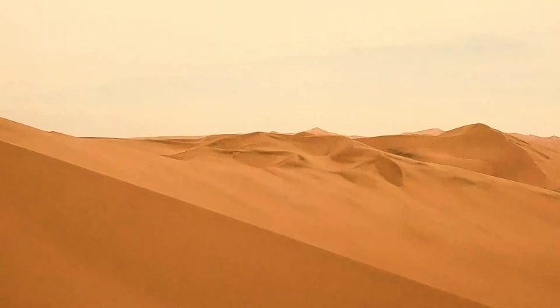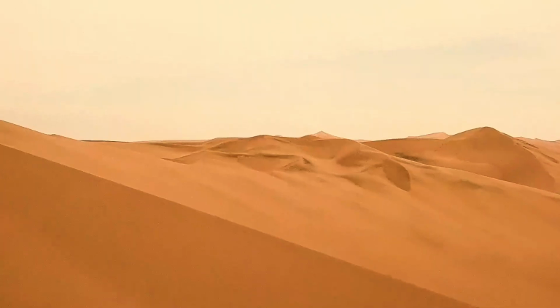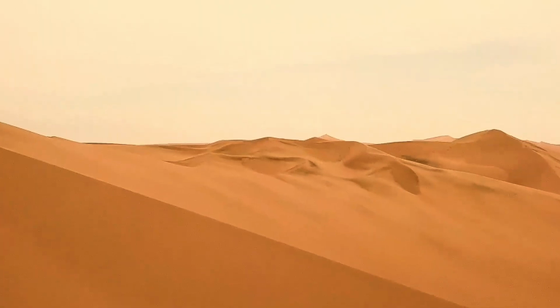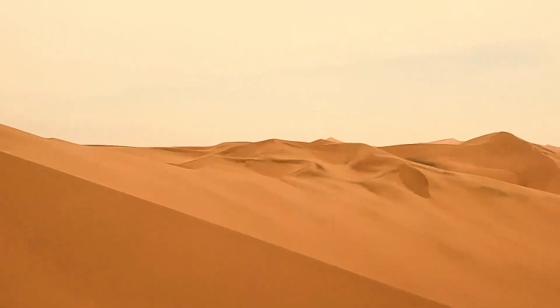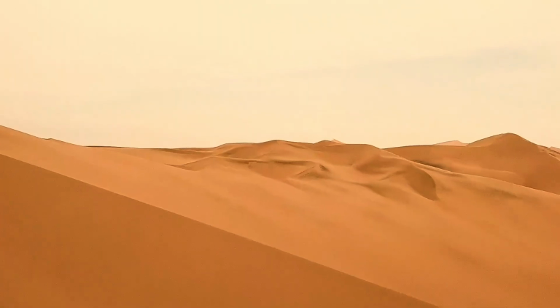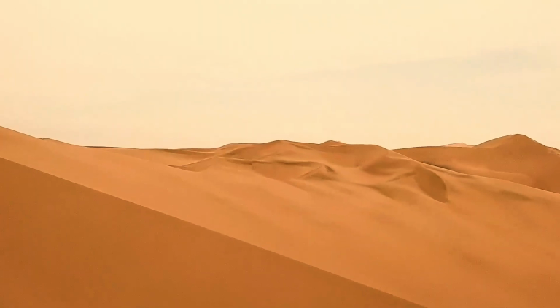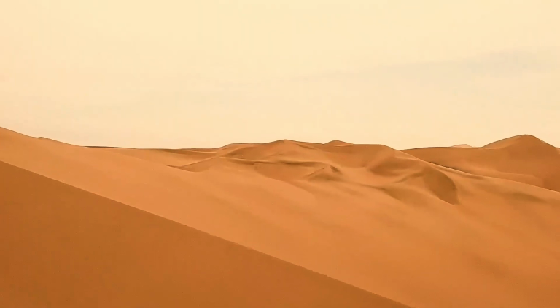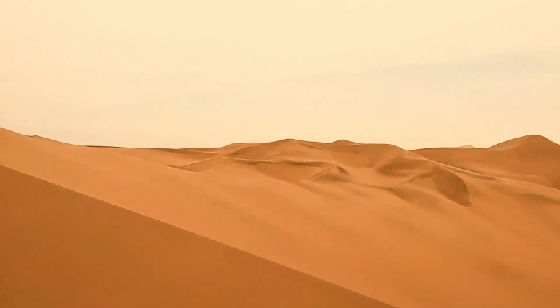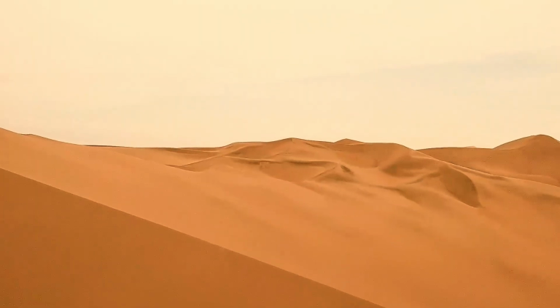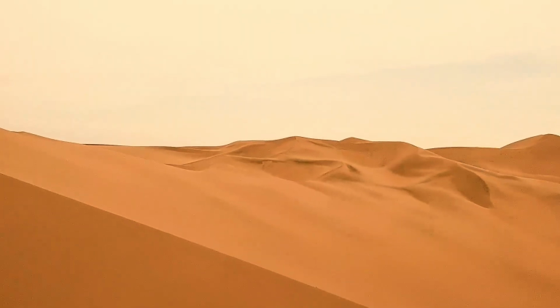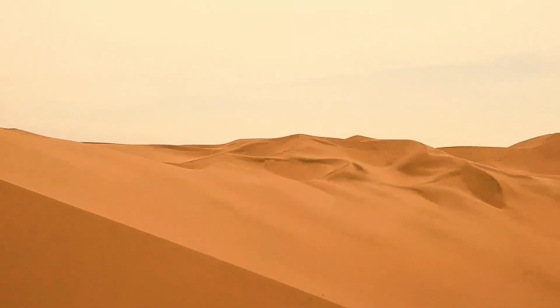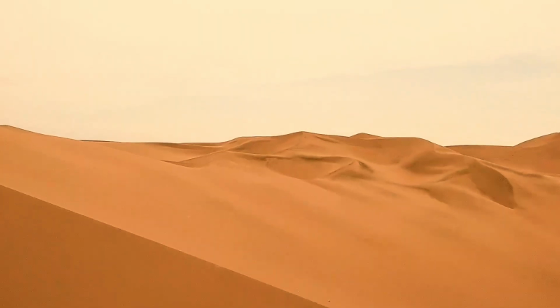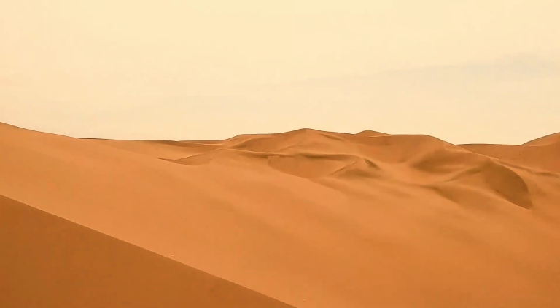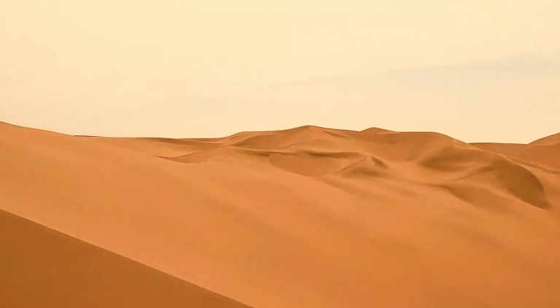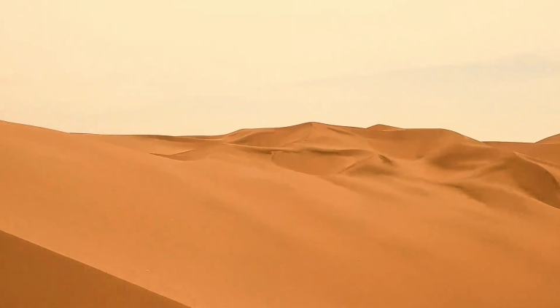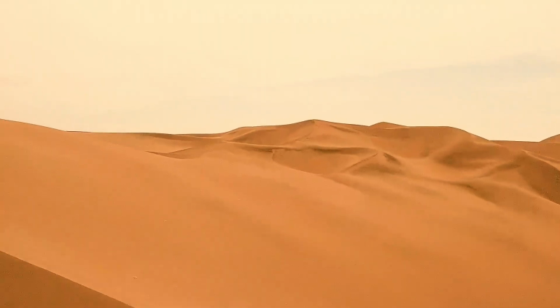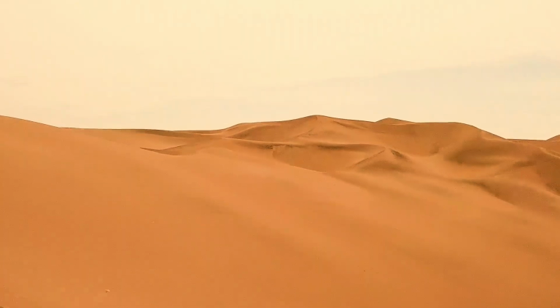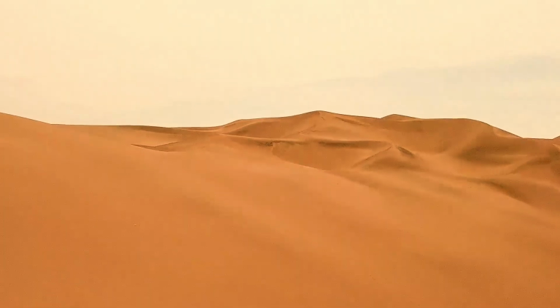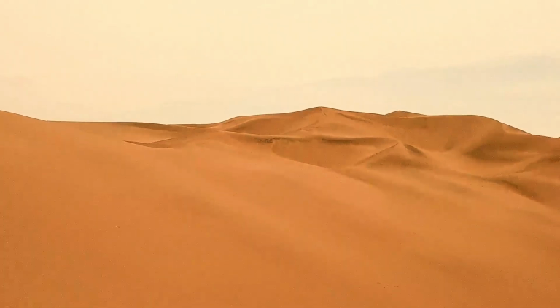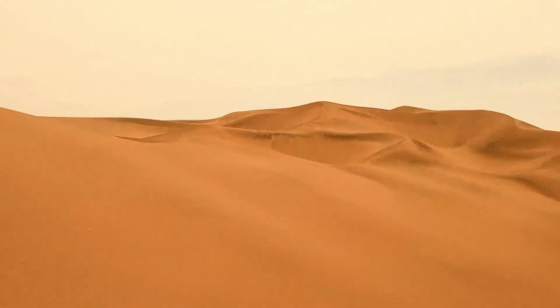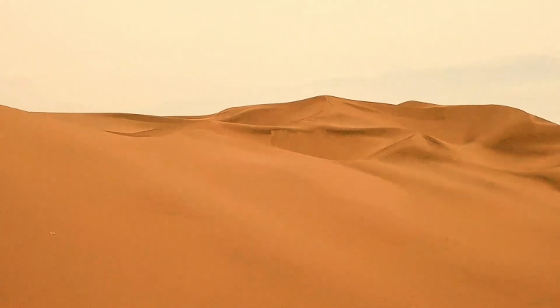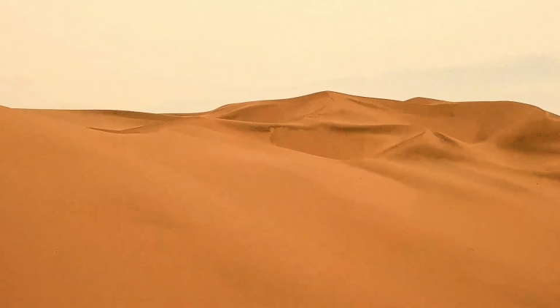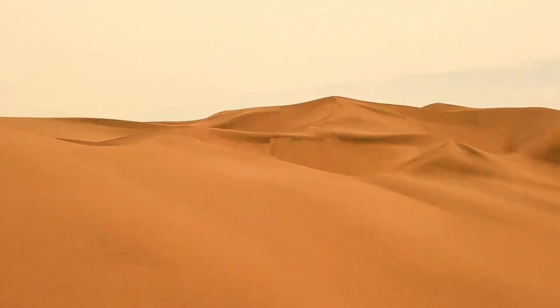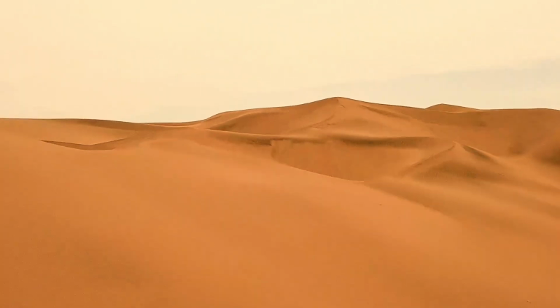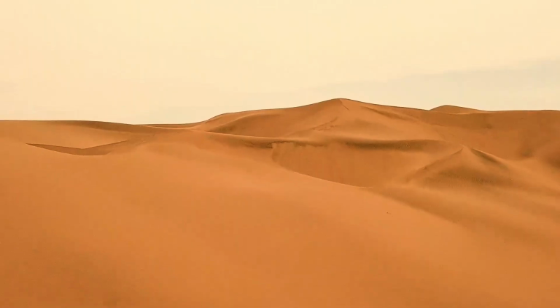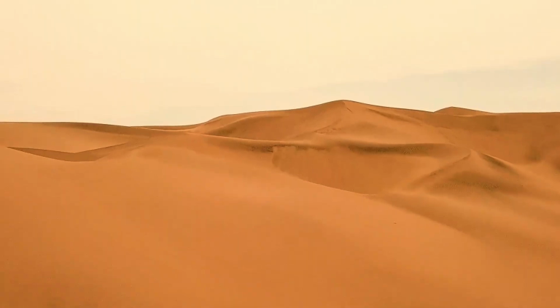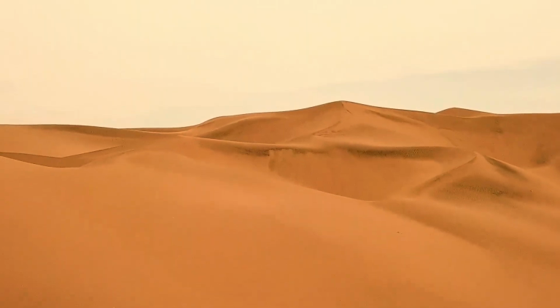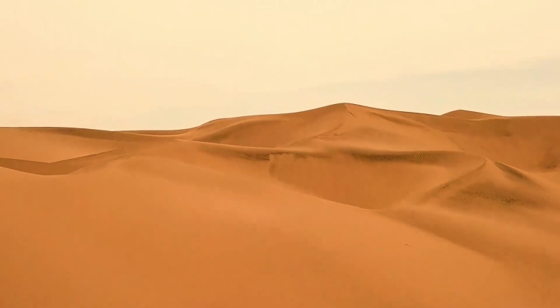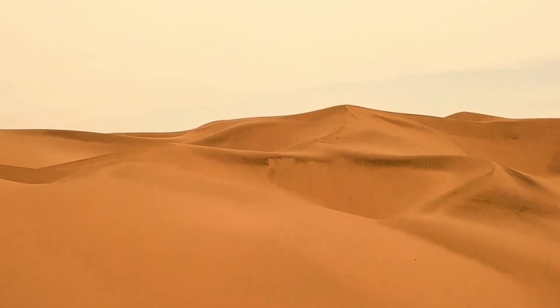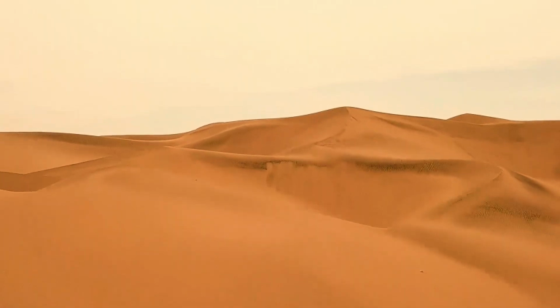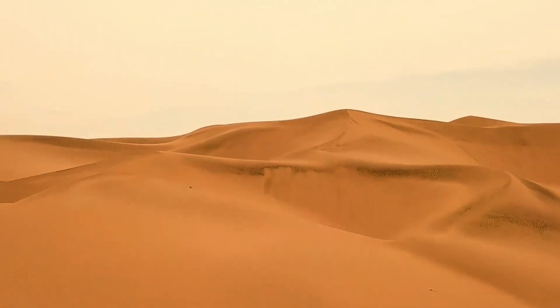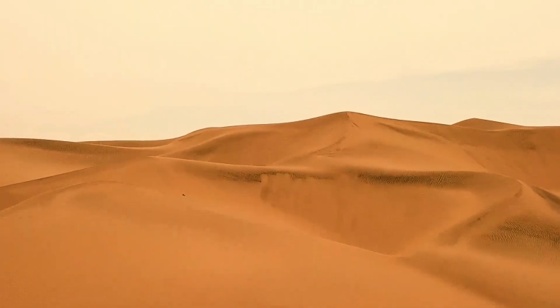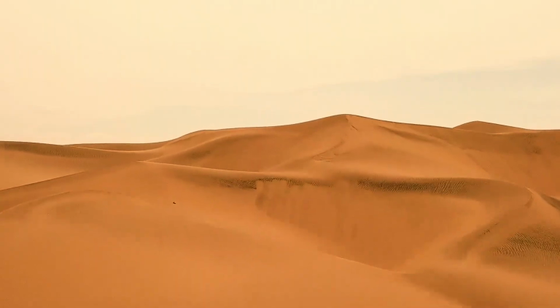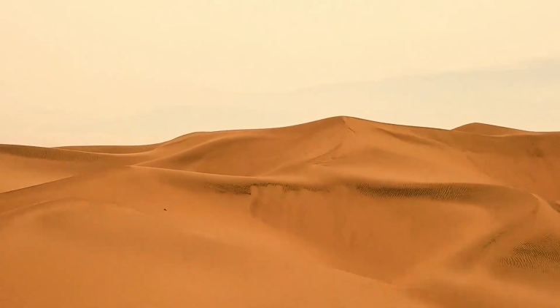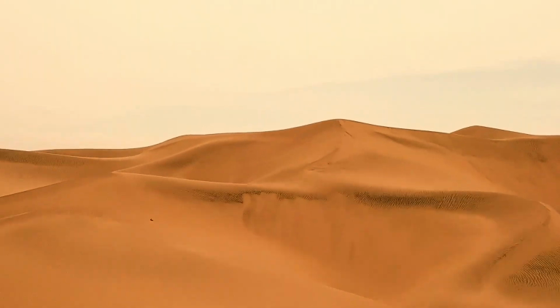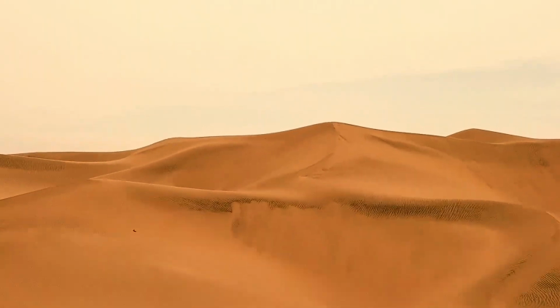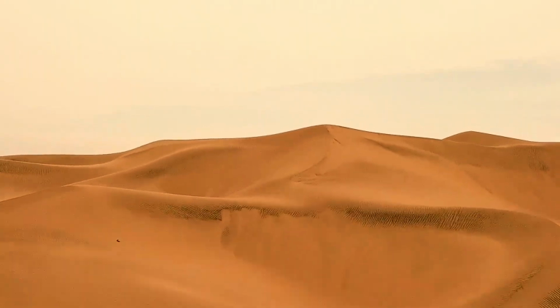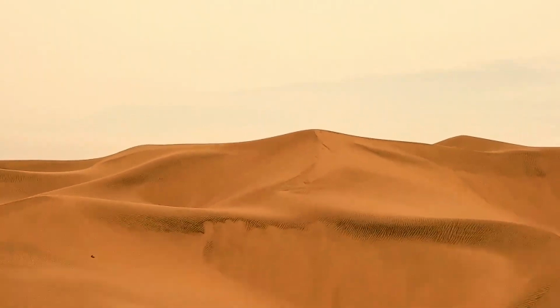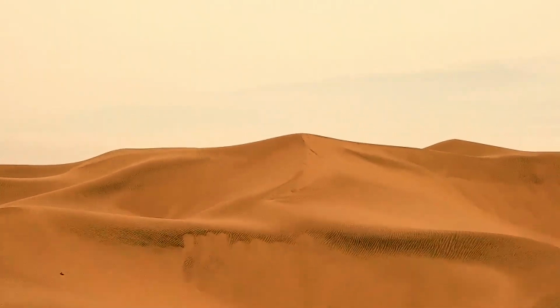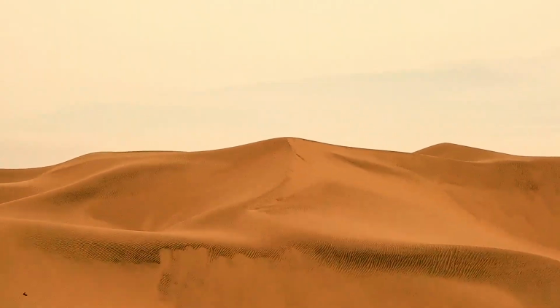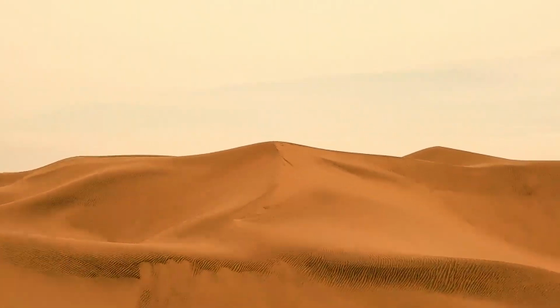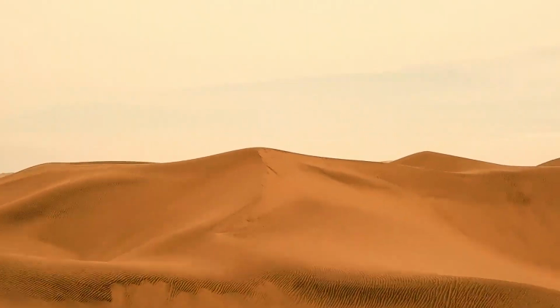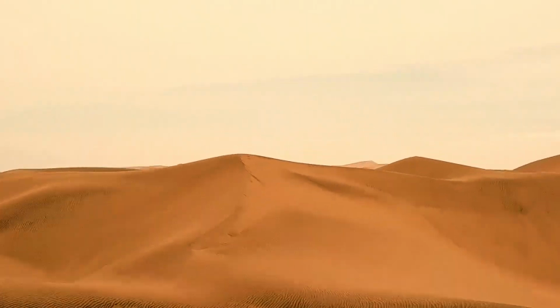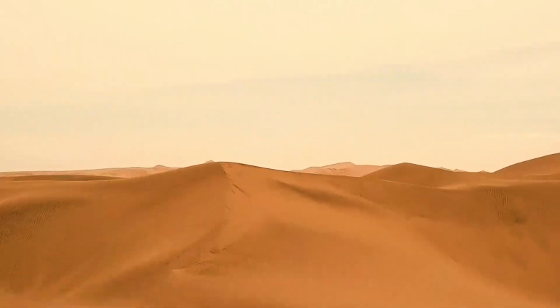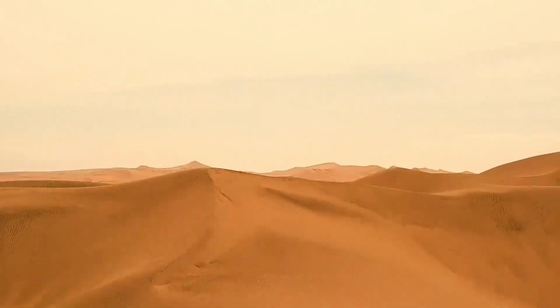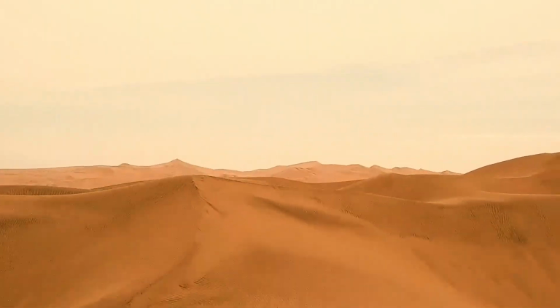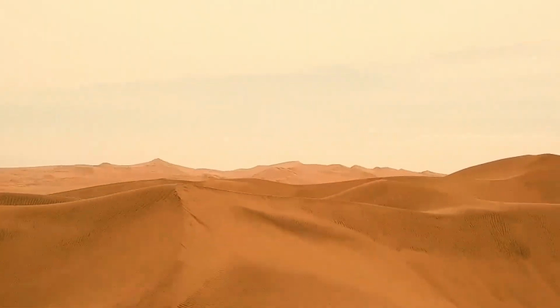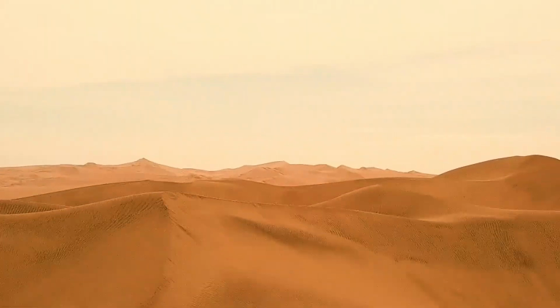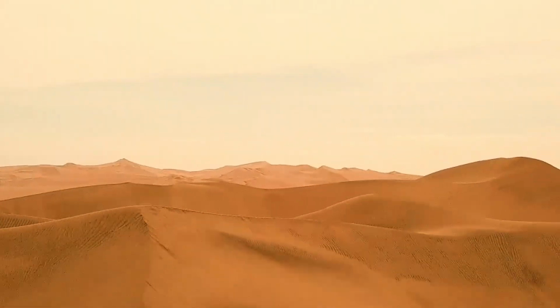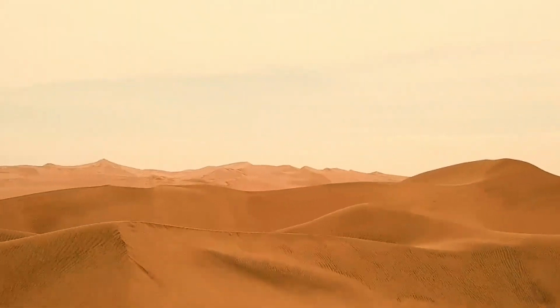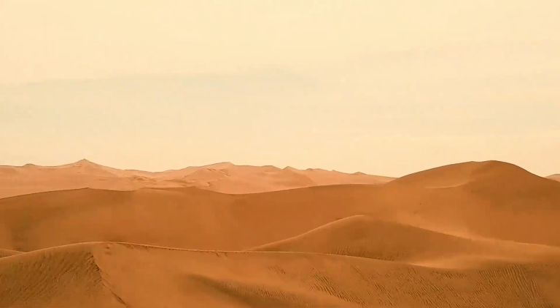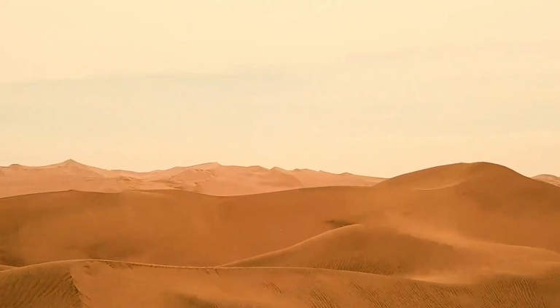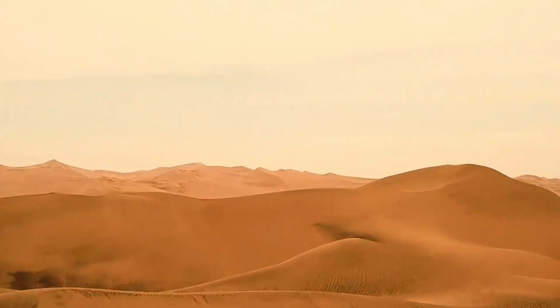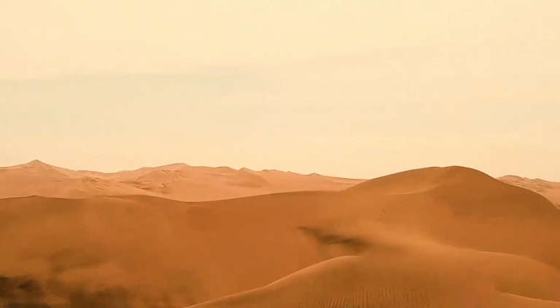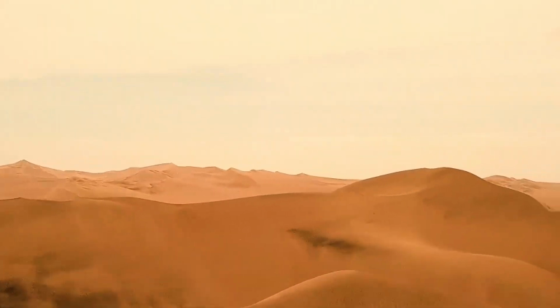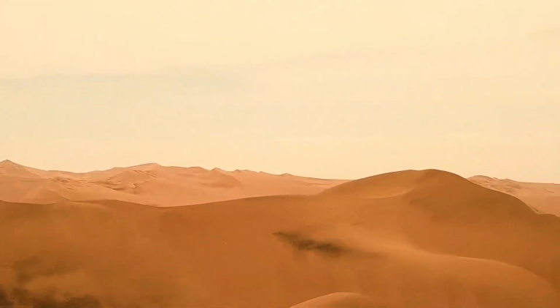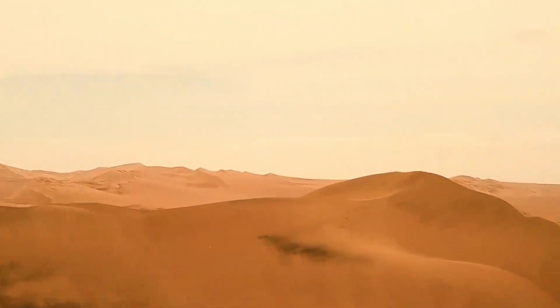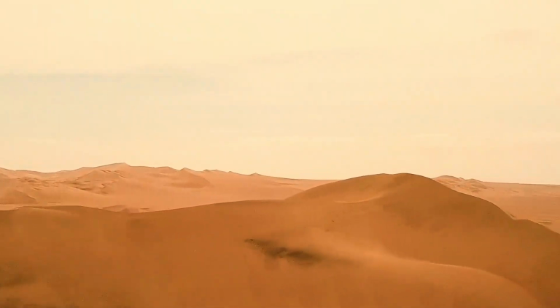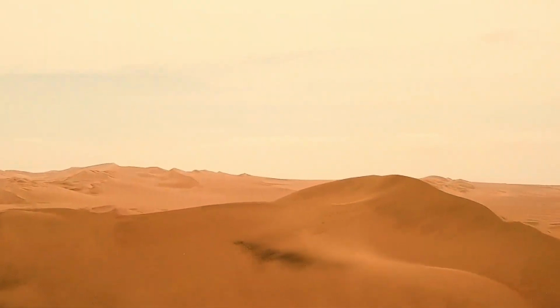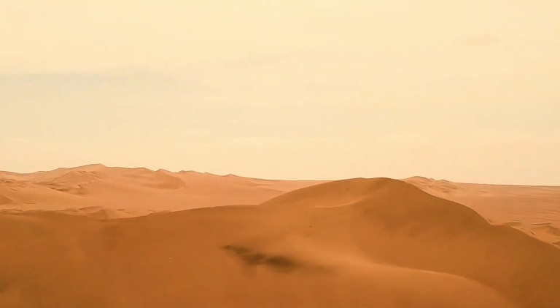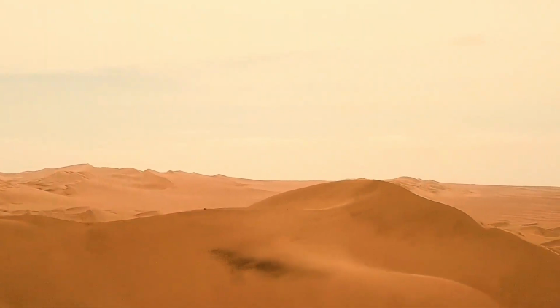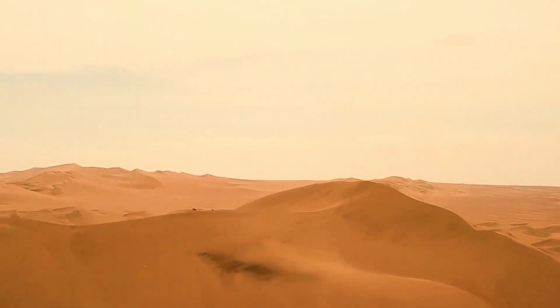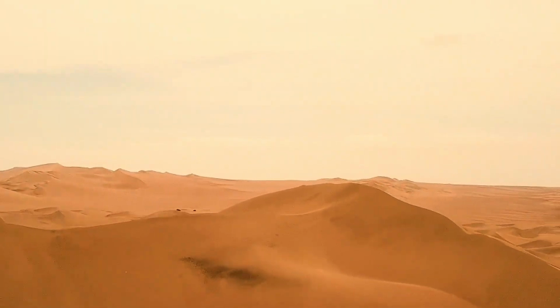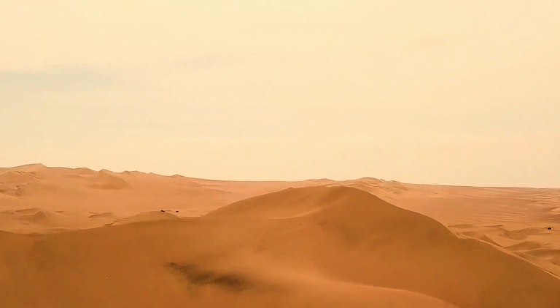Moreover, much of the country's territory is covered by deserts, which are not conducive to the formation of groundwater or surface water sources.